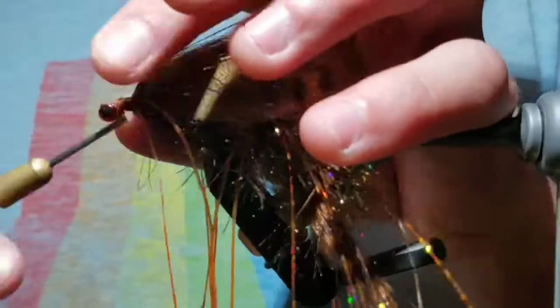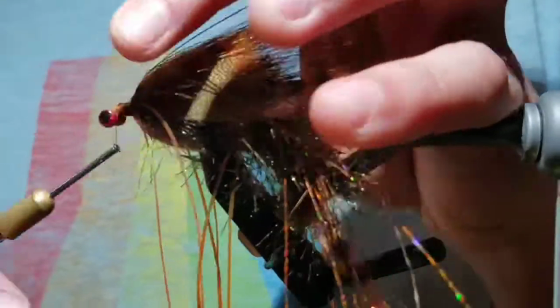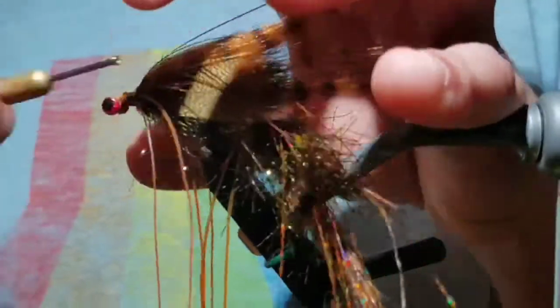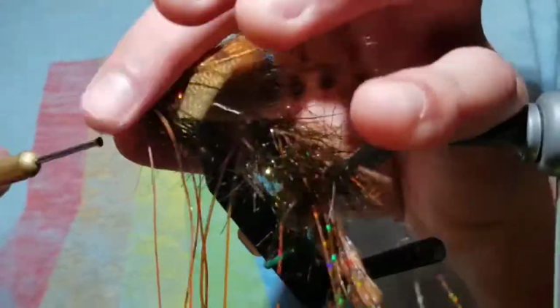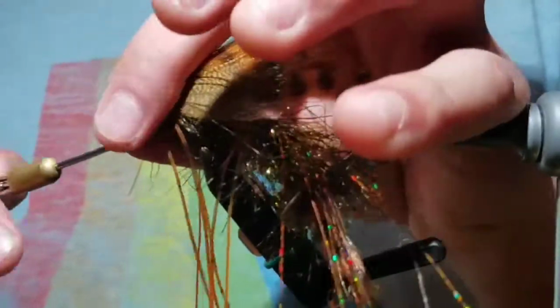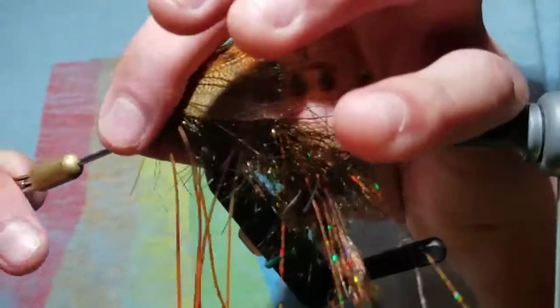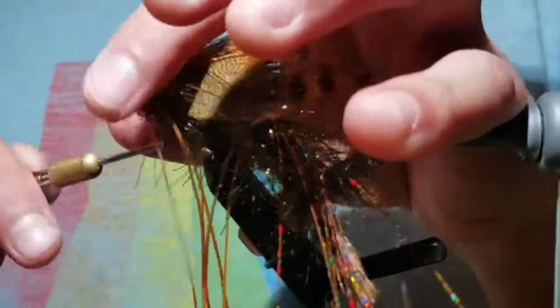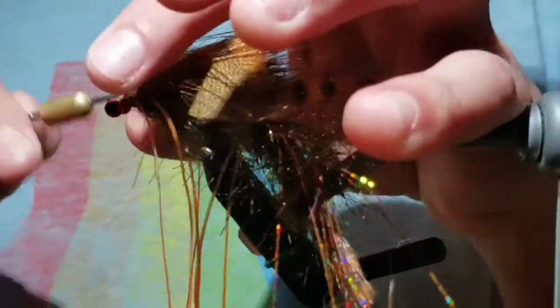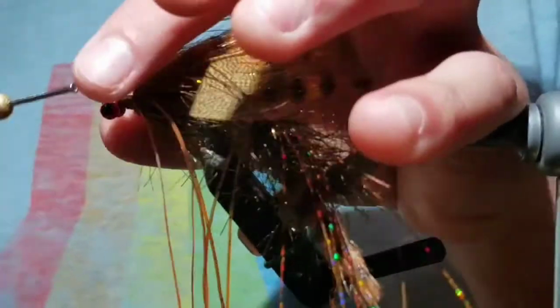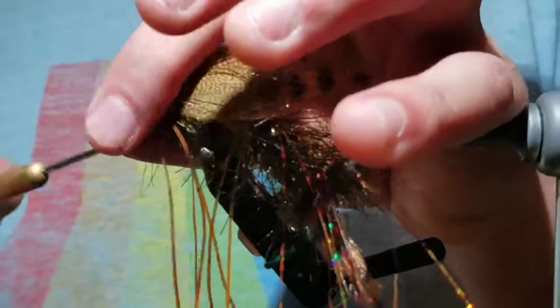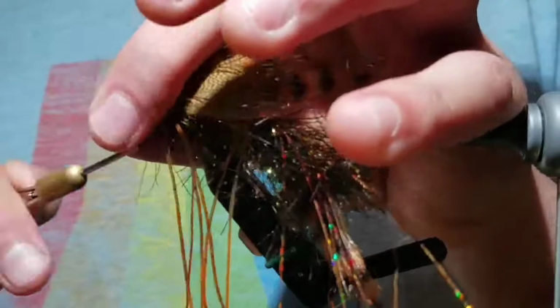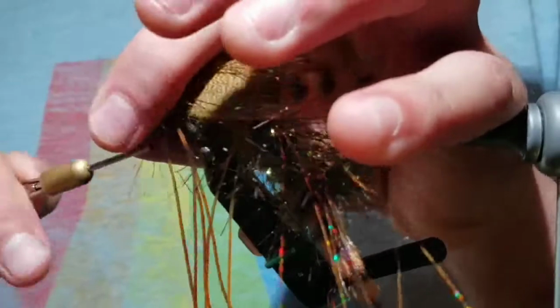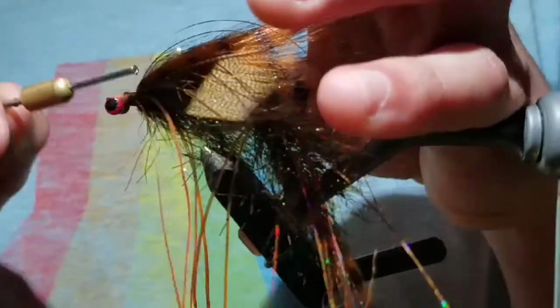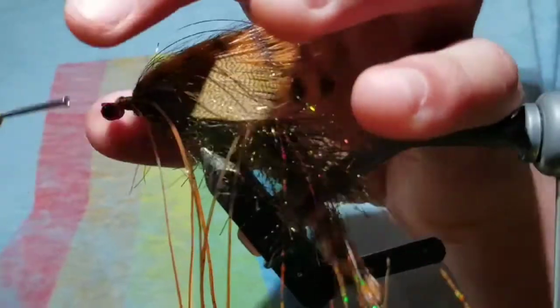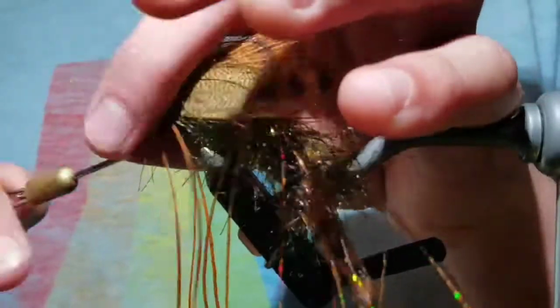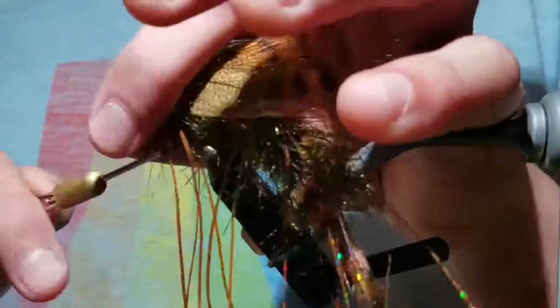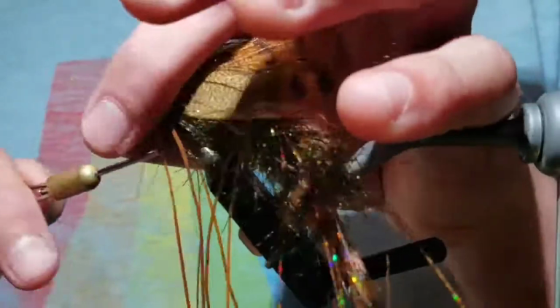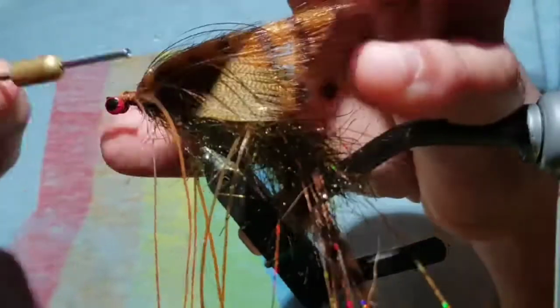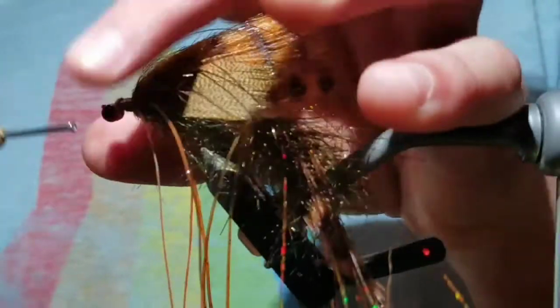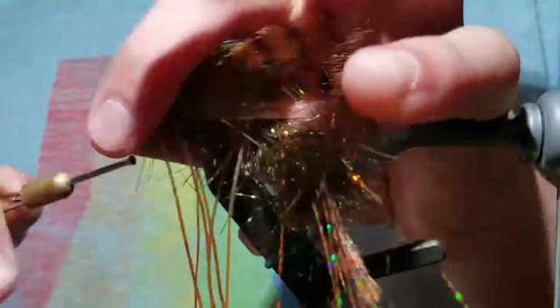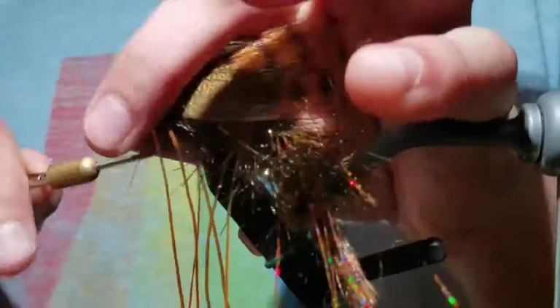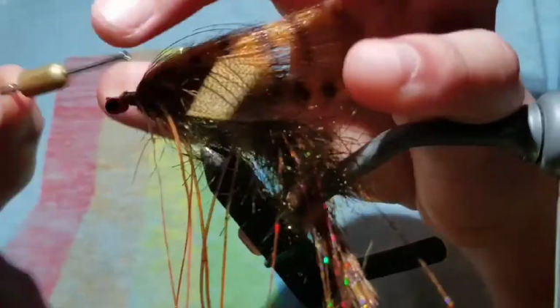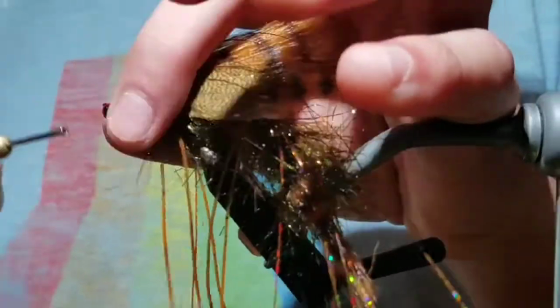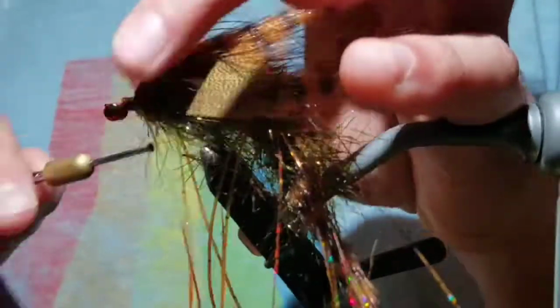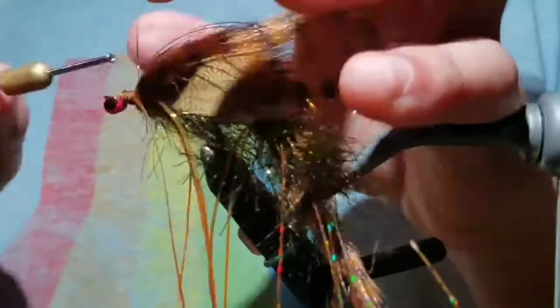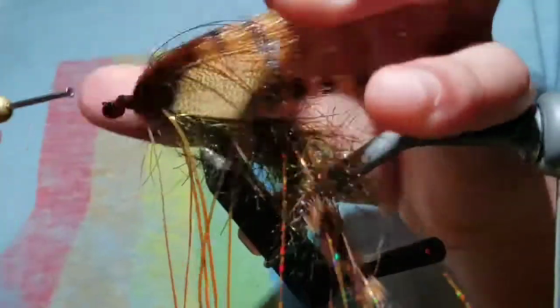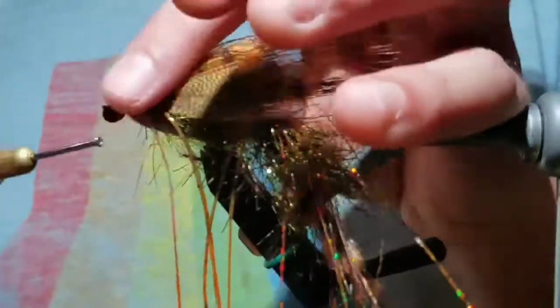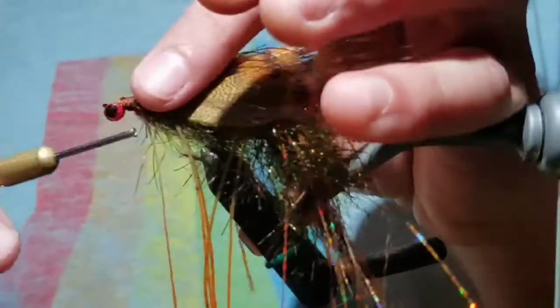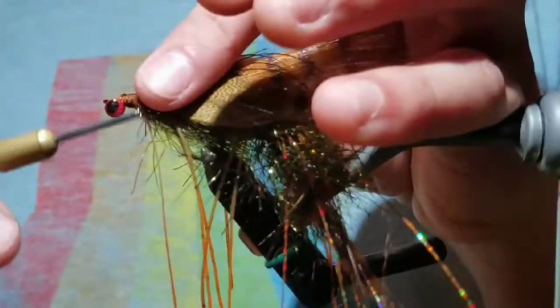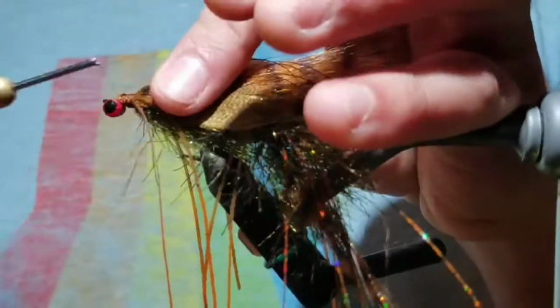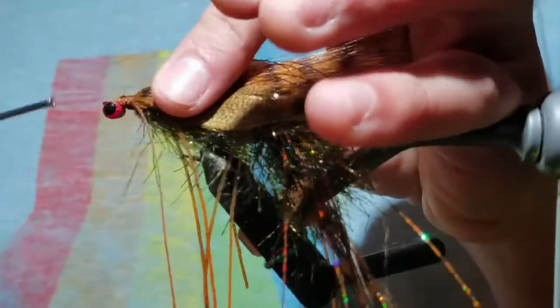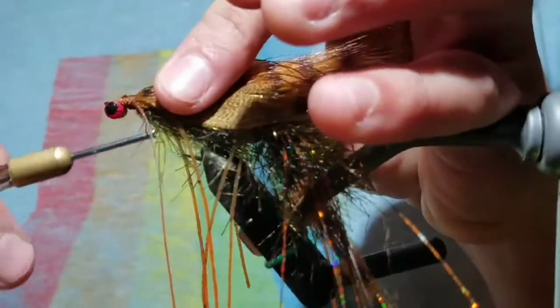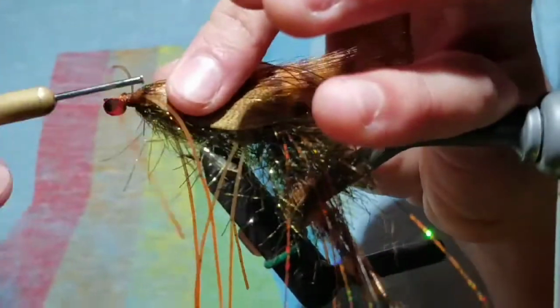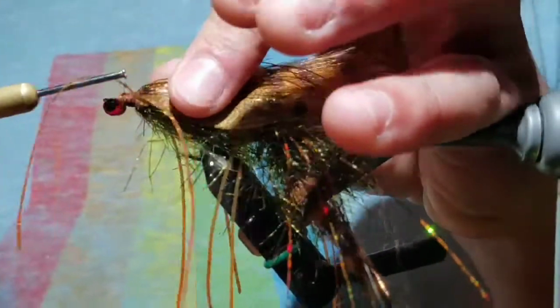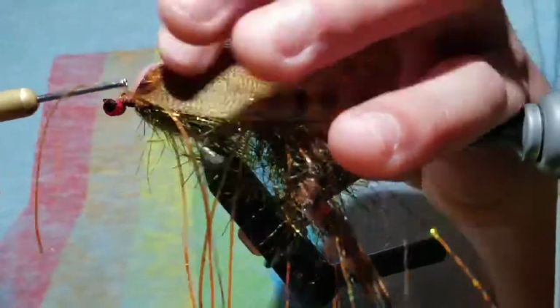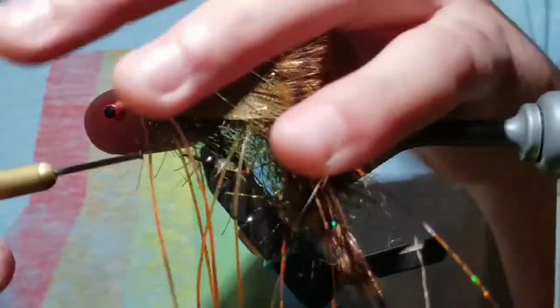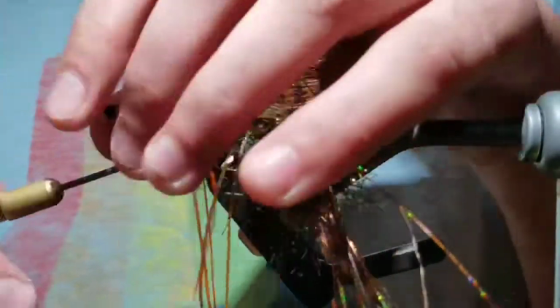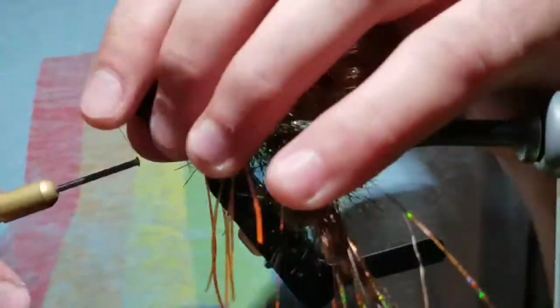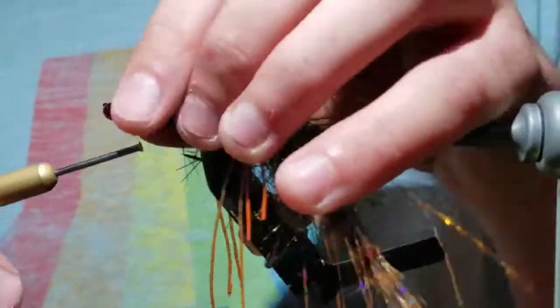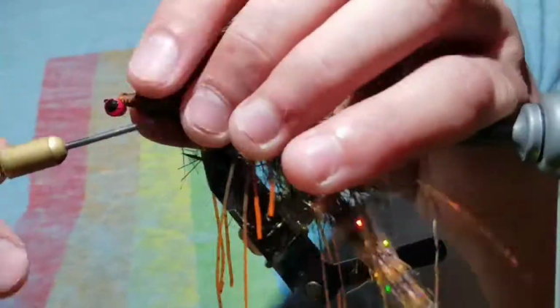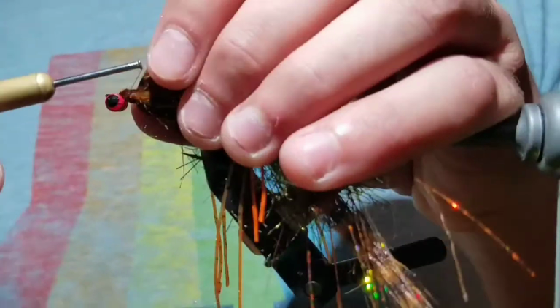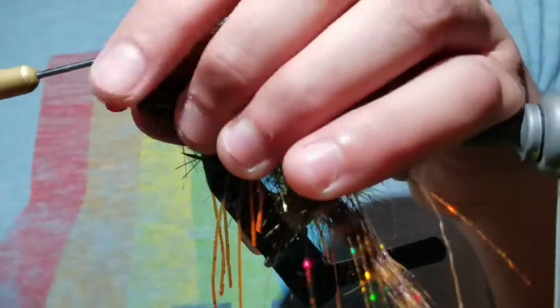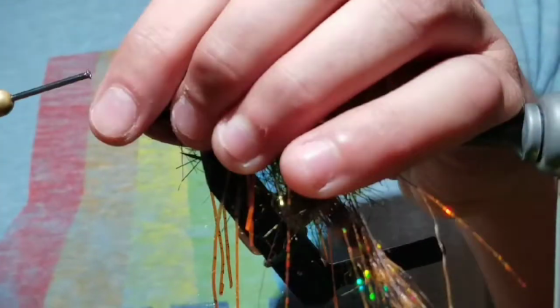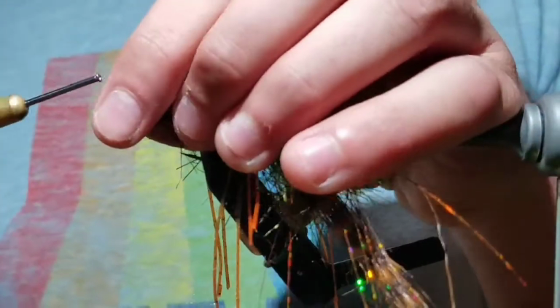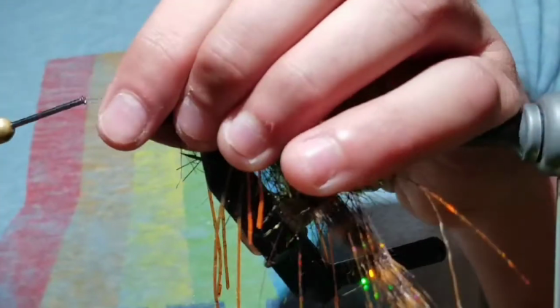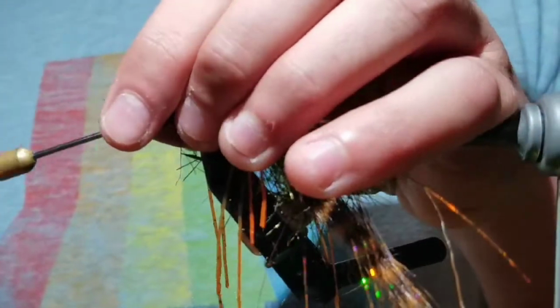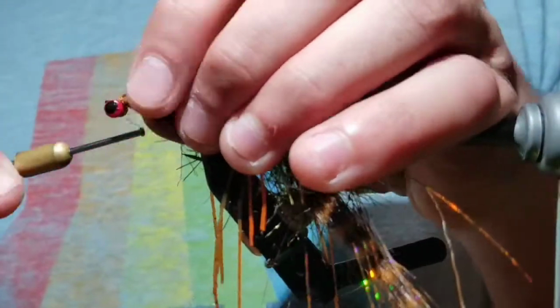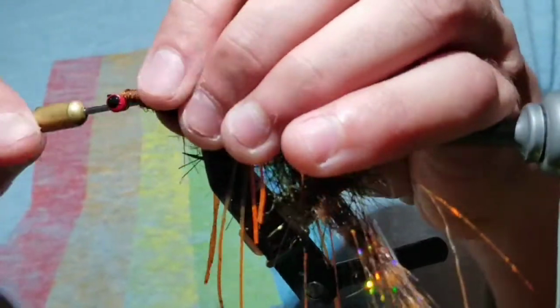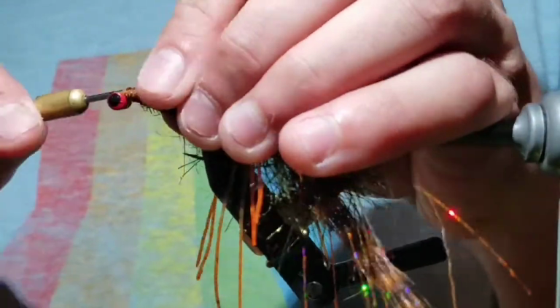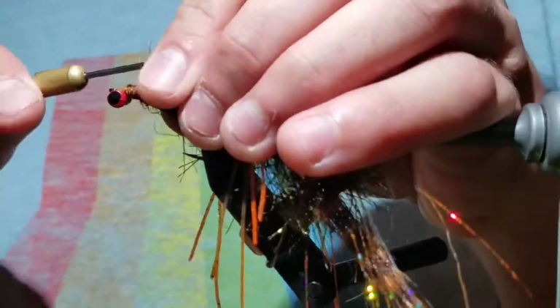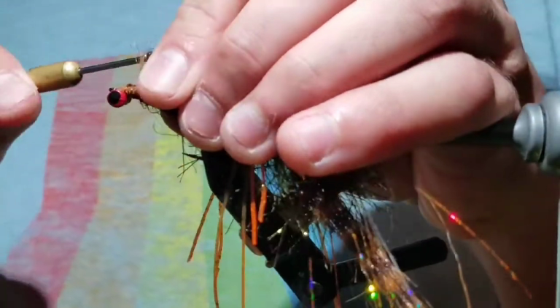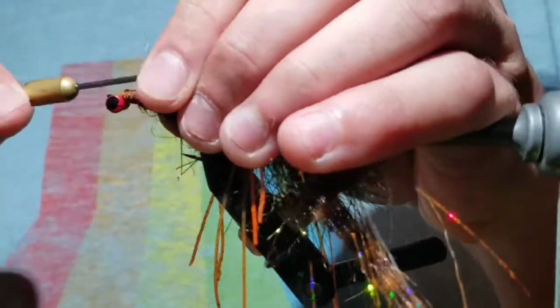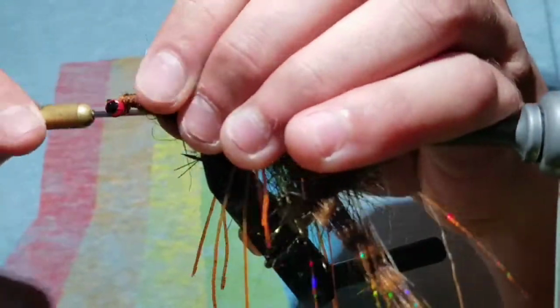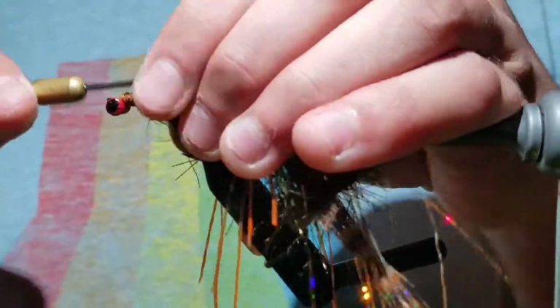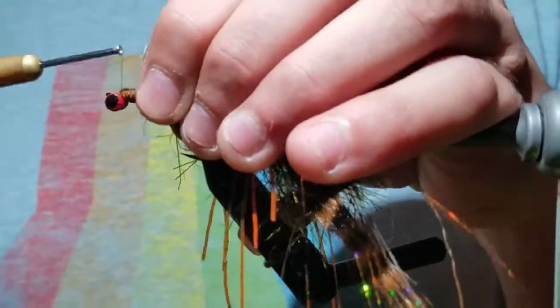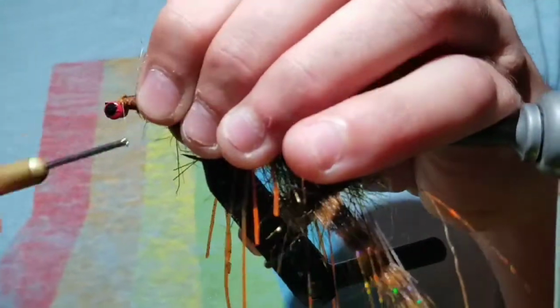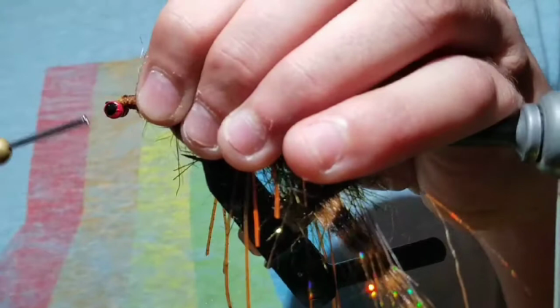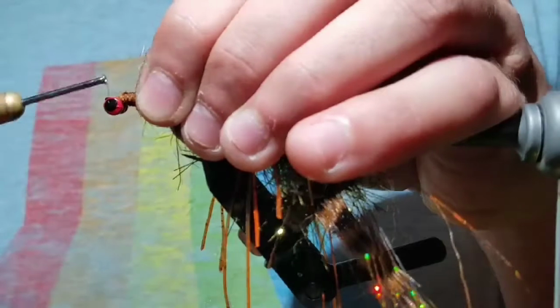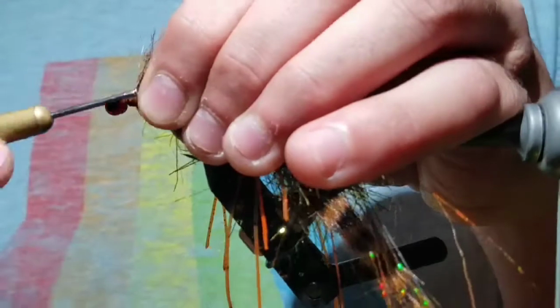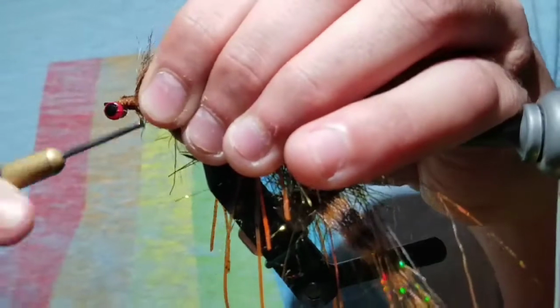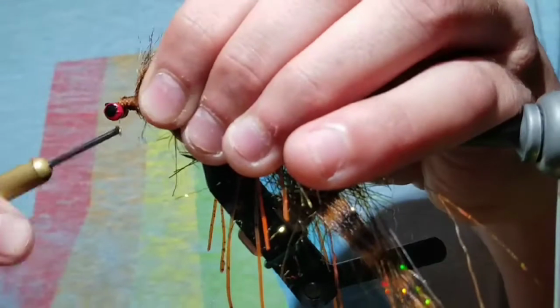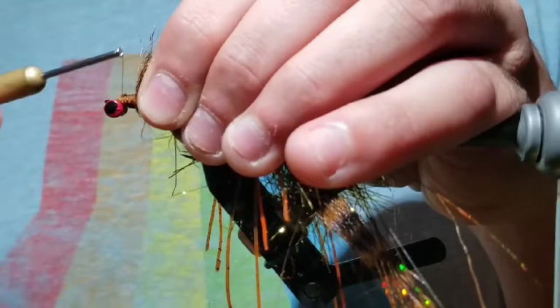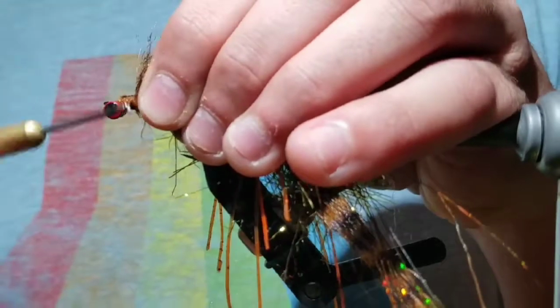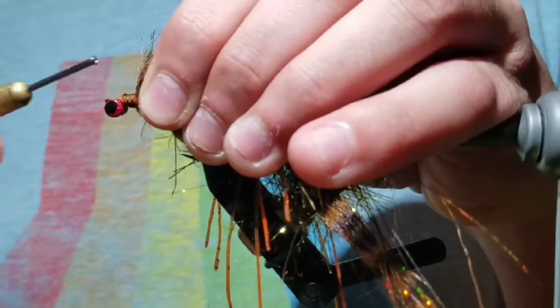Take cross wraps to secure dumbbell eyes under the hook, as this will ride hook-down.